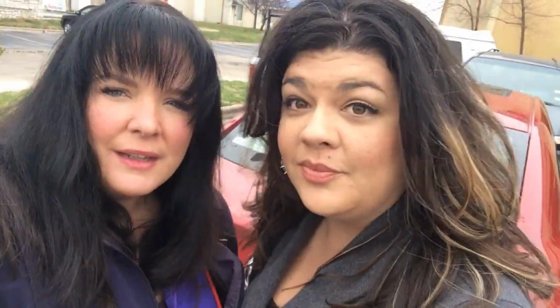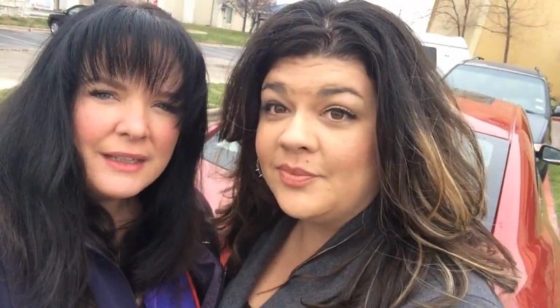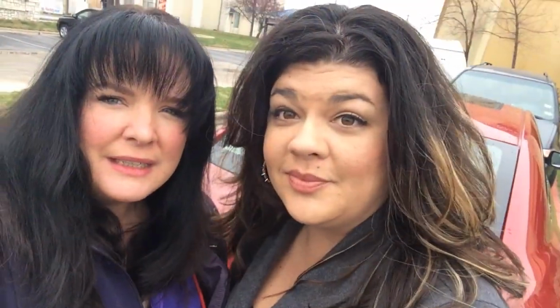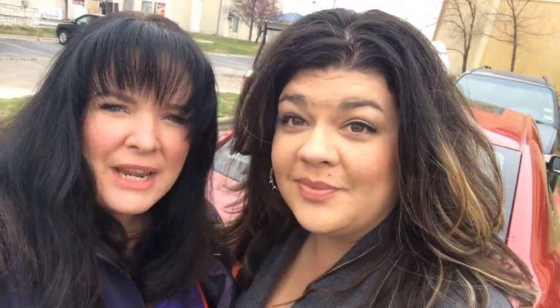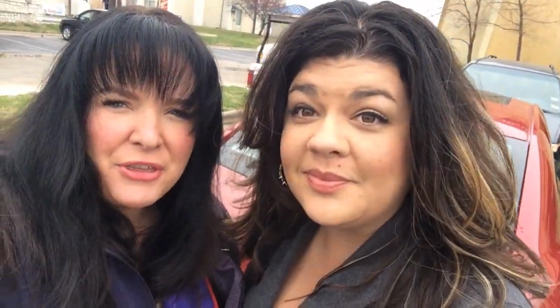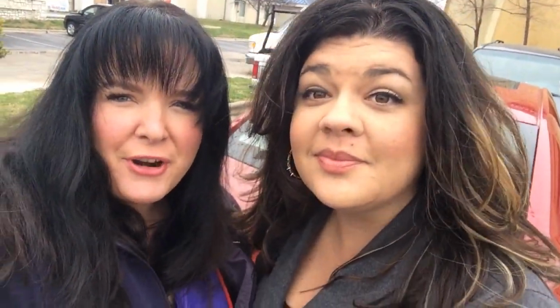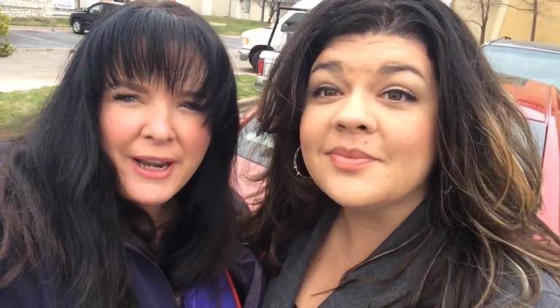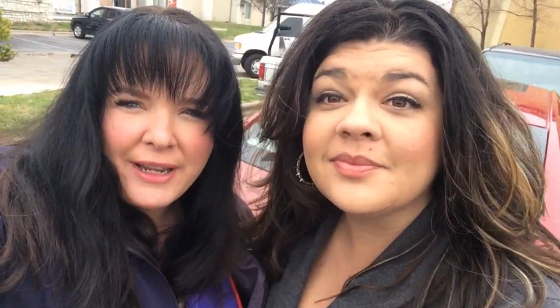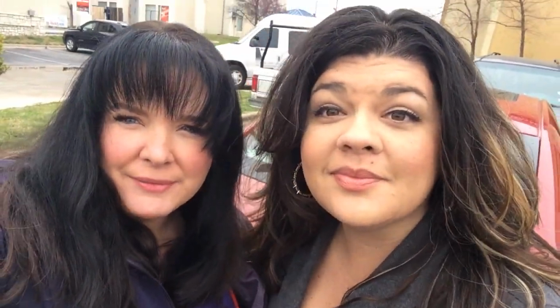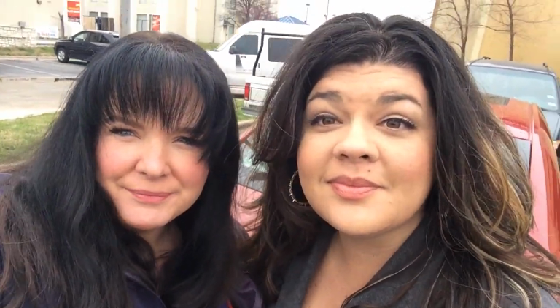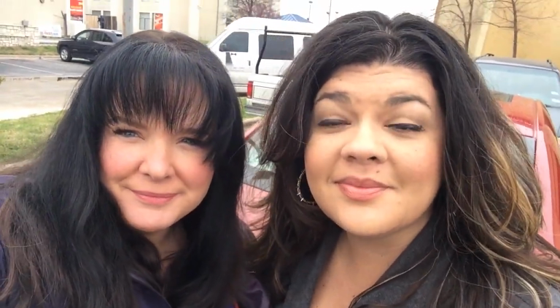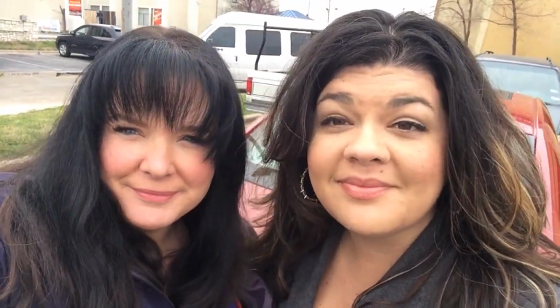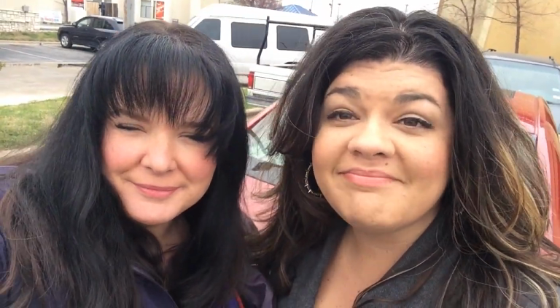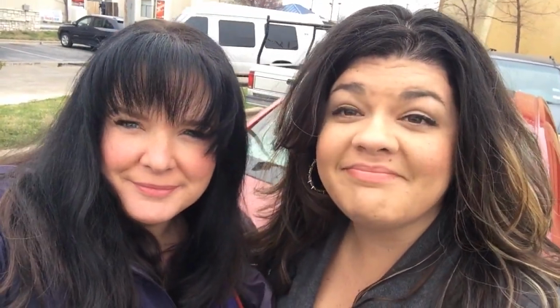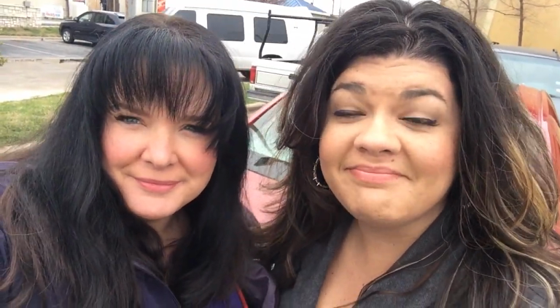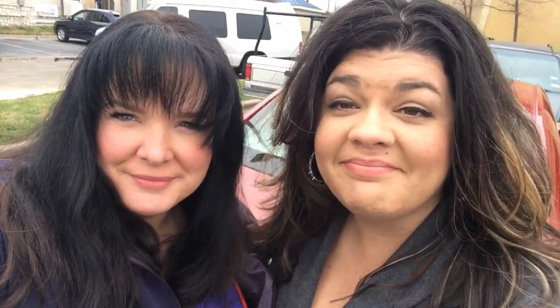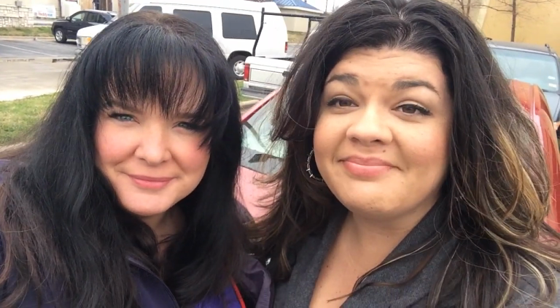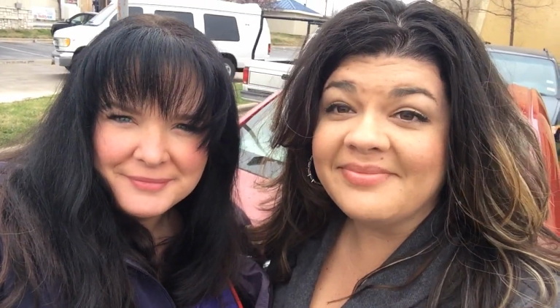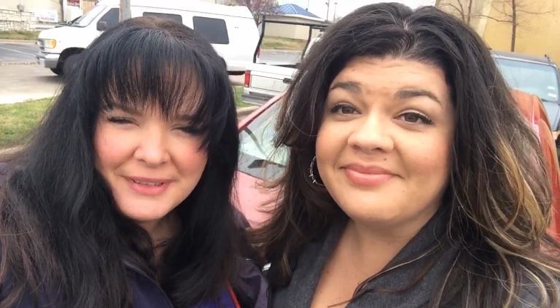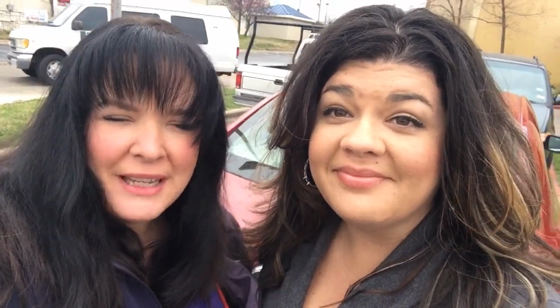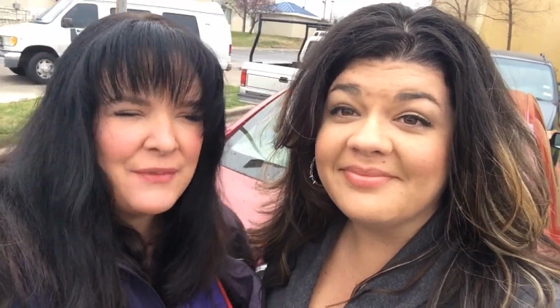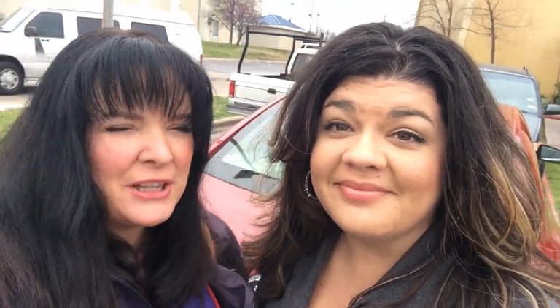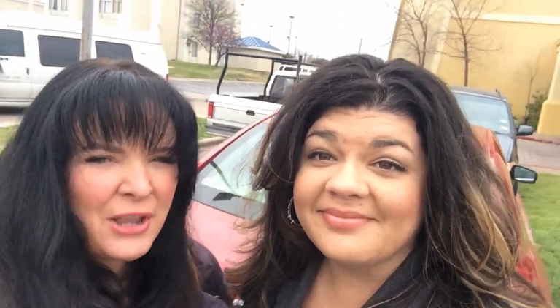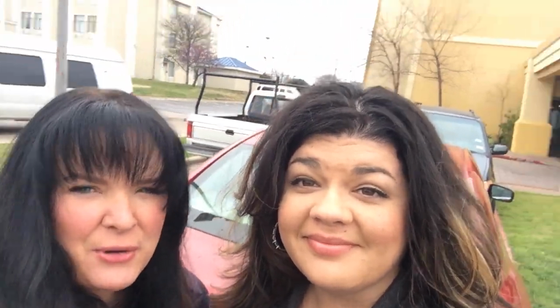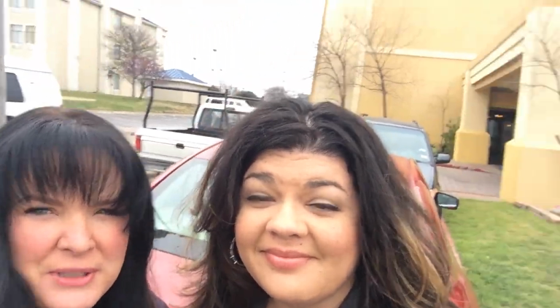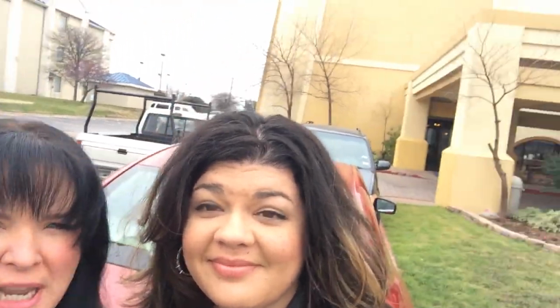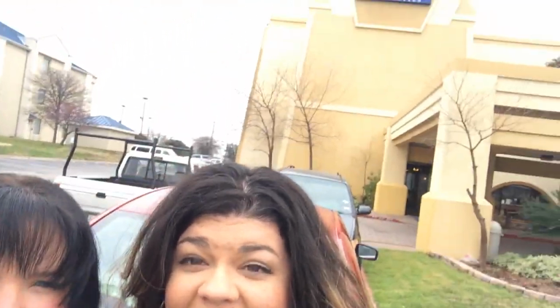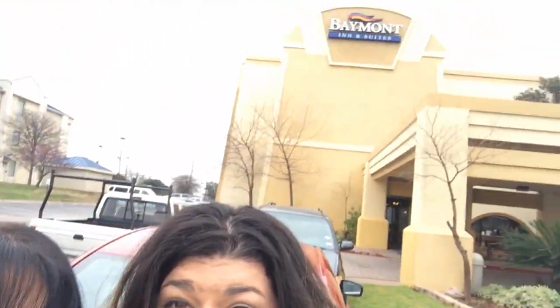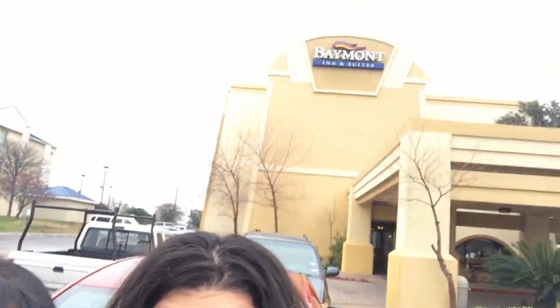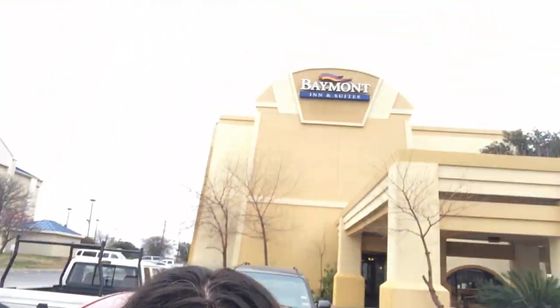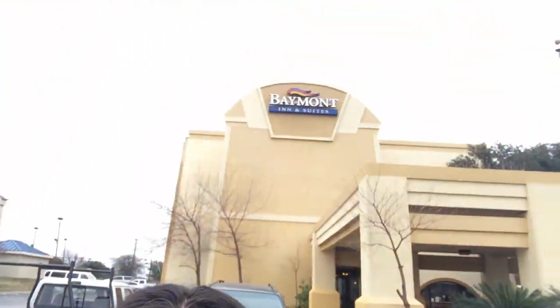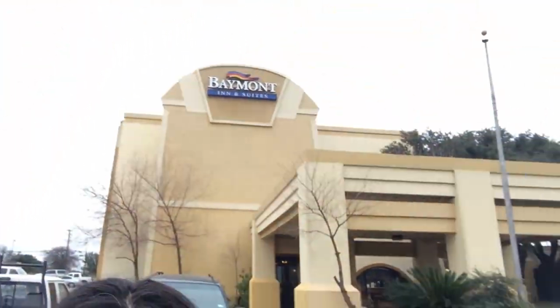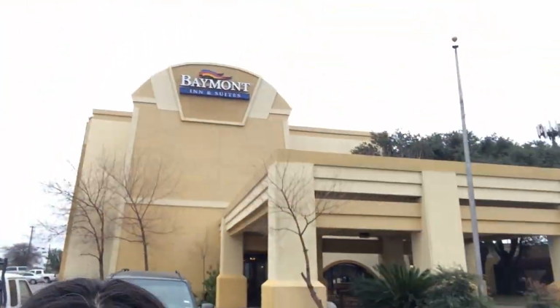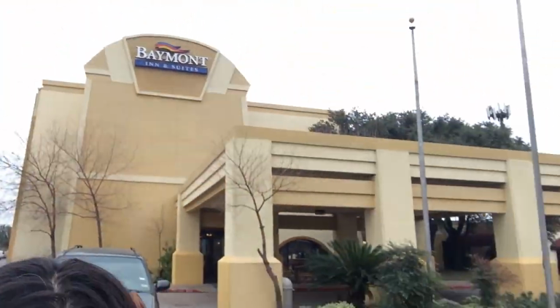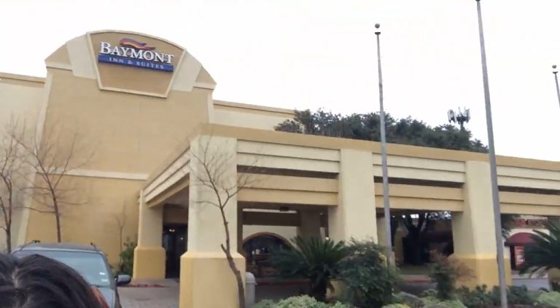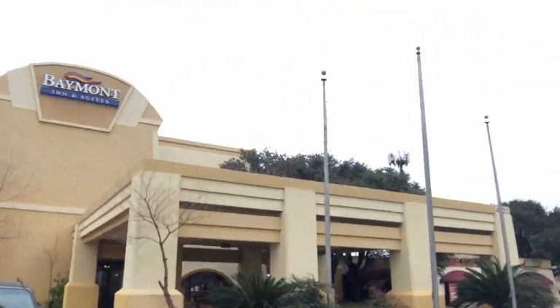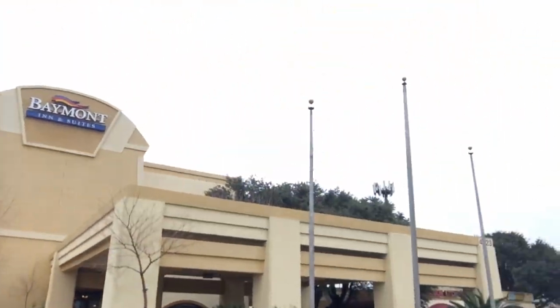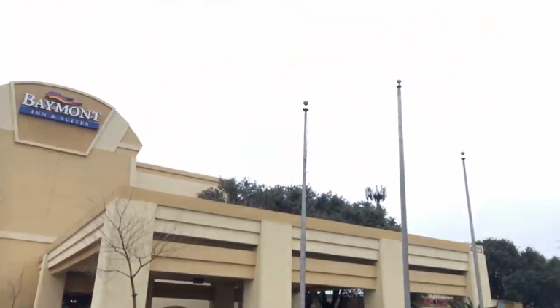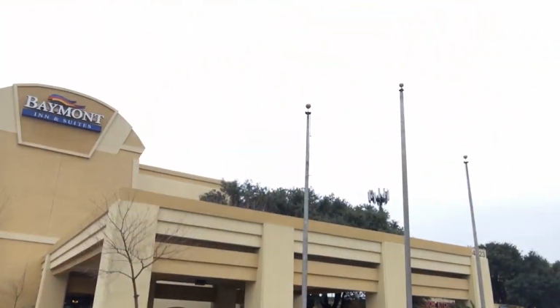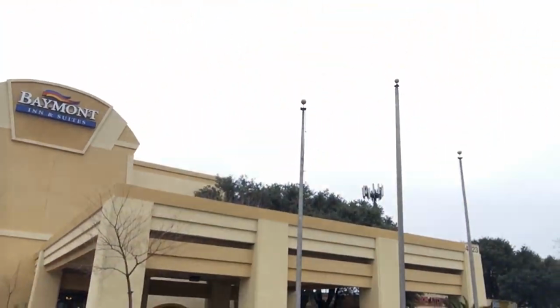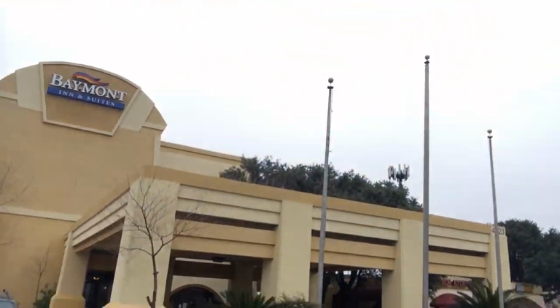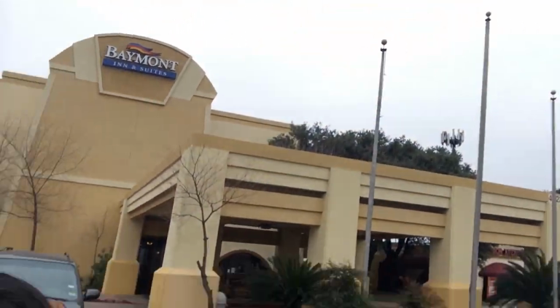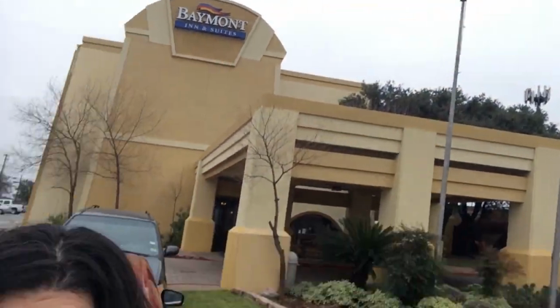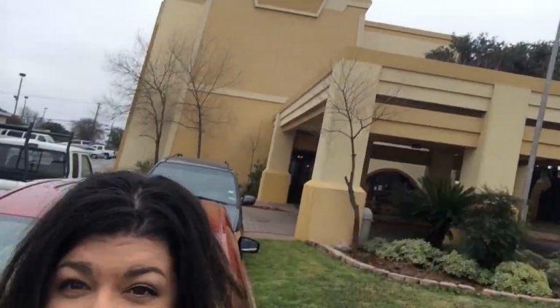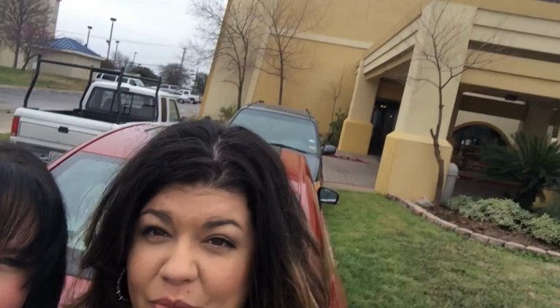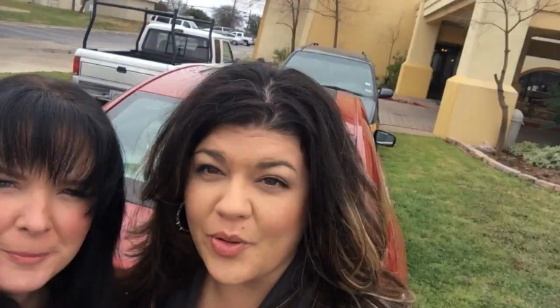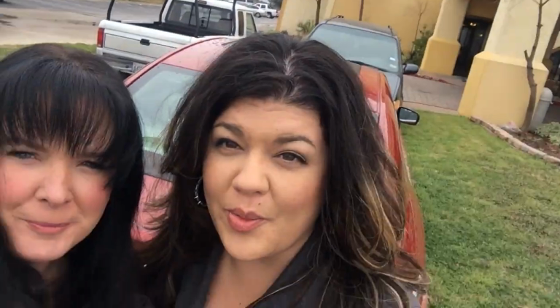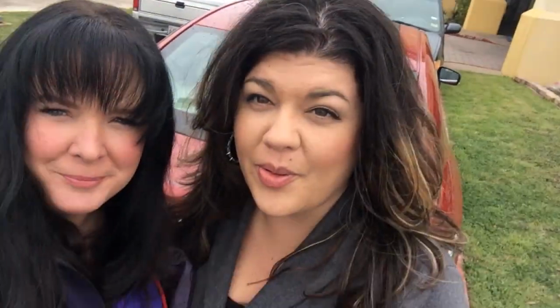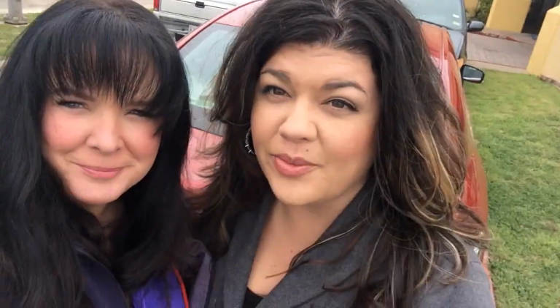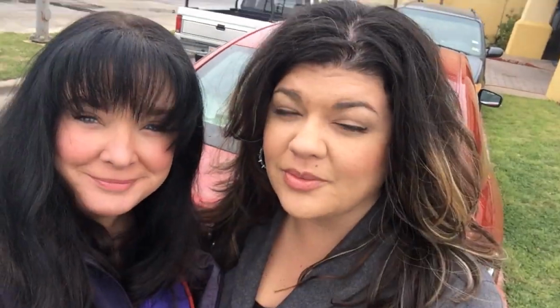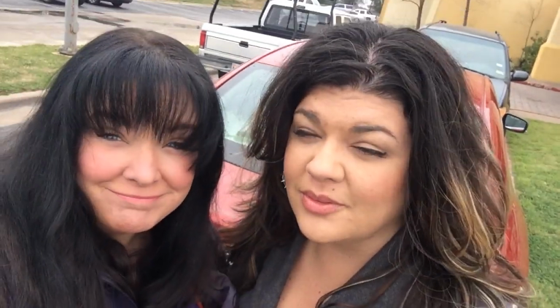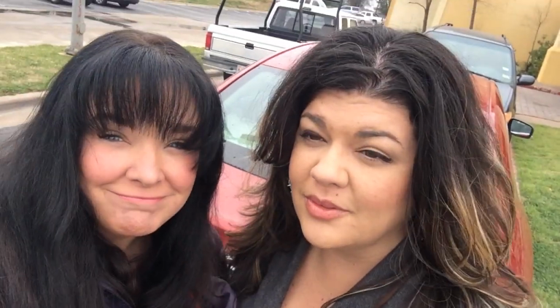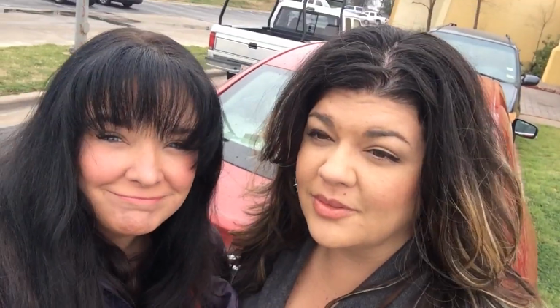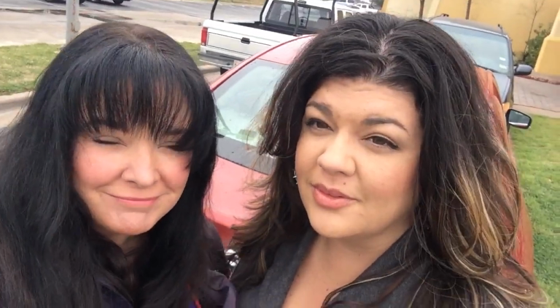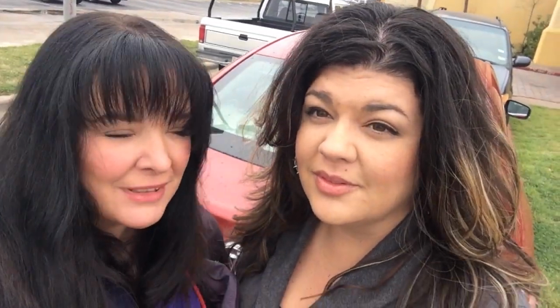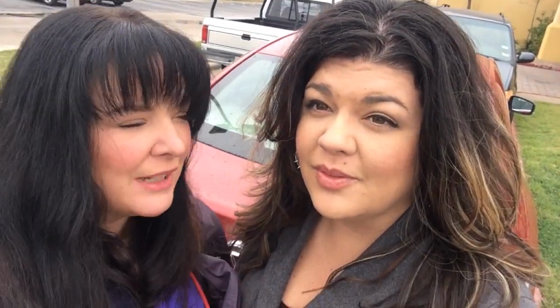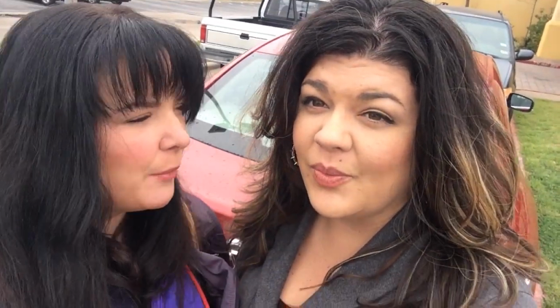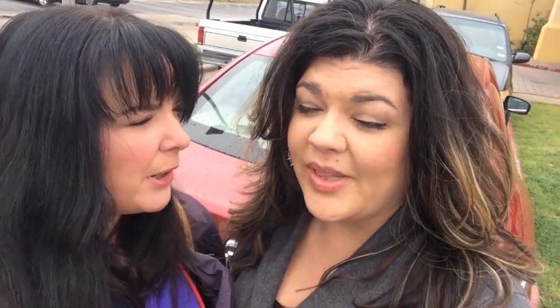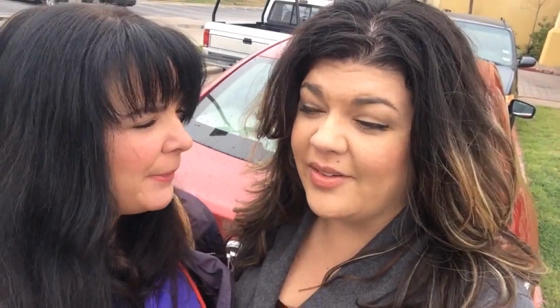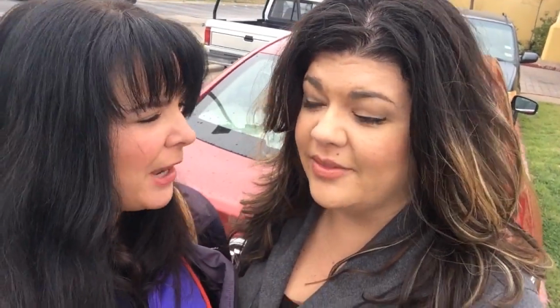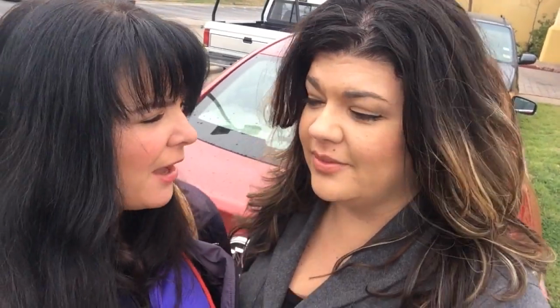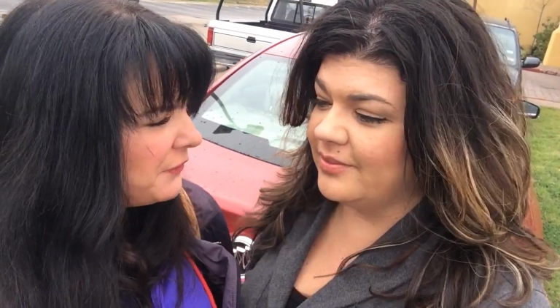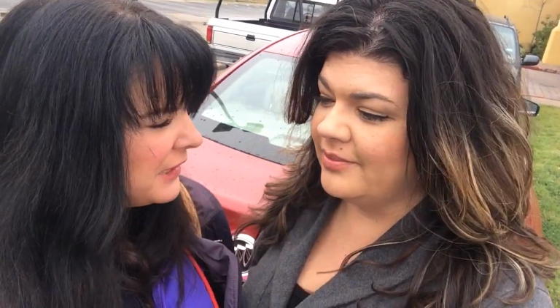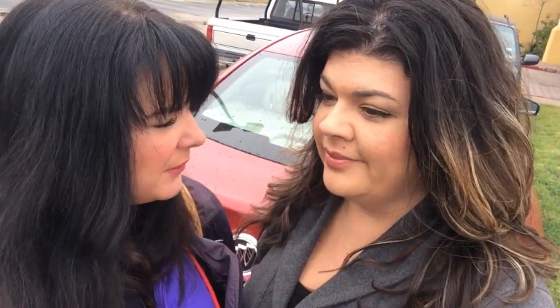Day three! Leaving the hotel. Beautiful. Where are we off to?